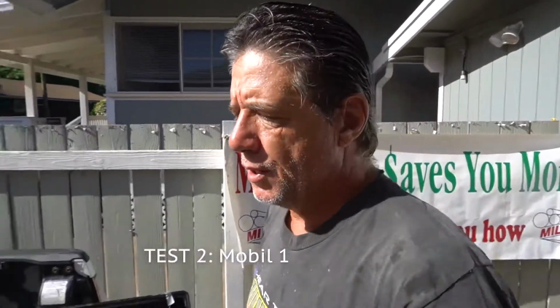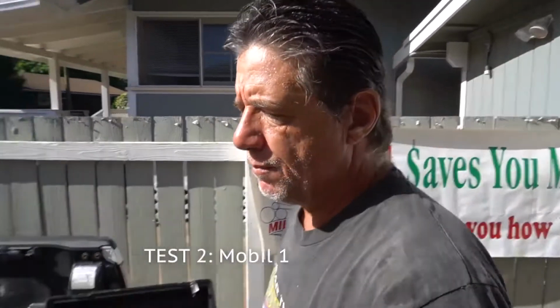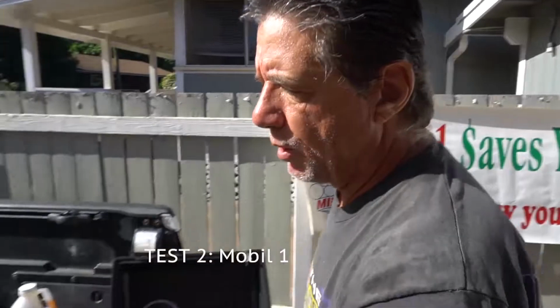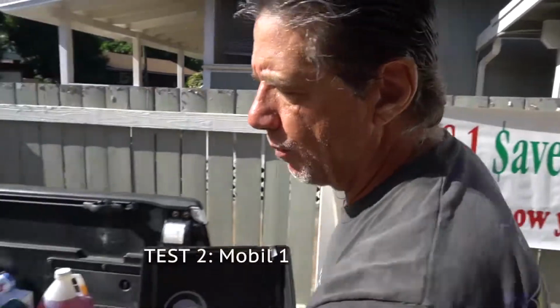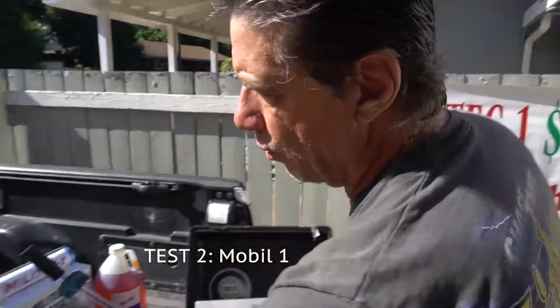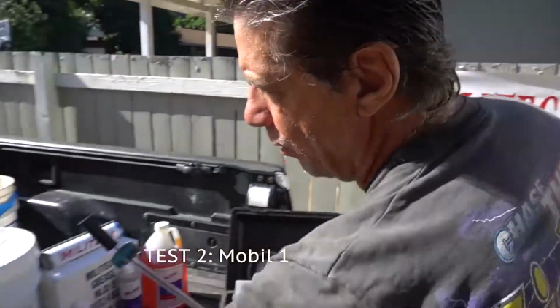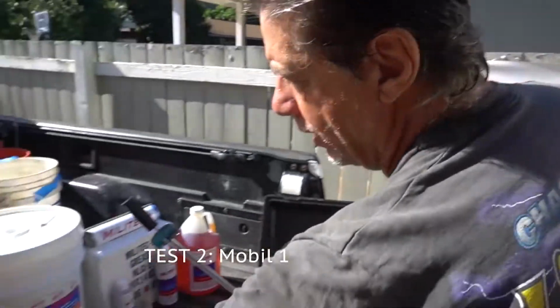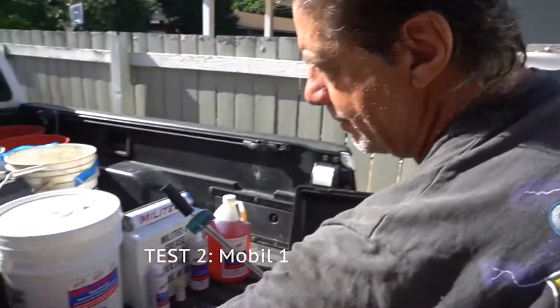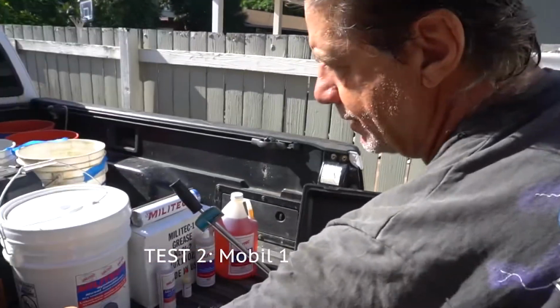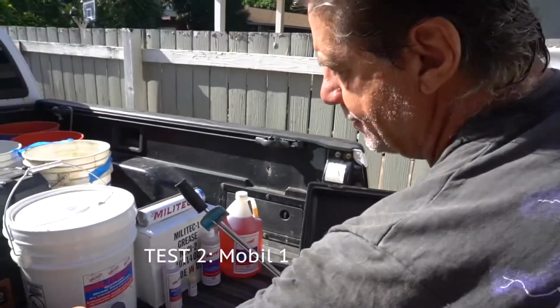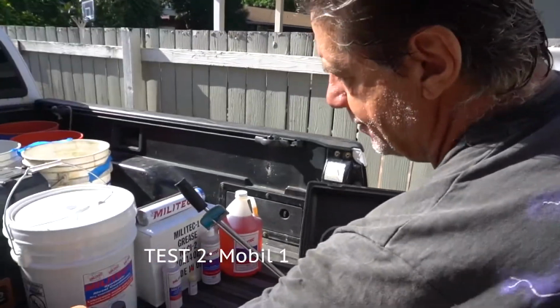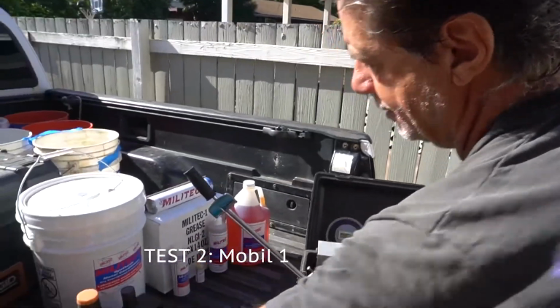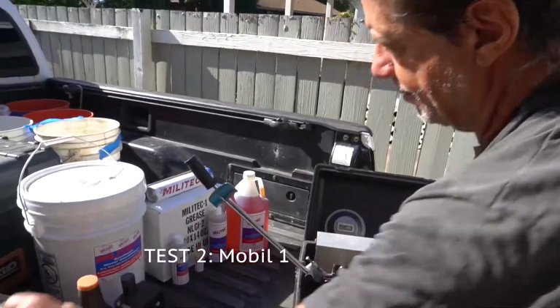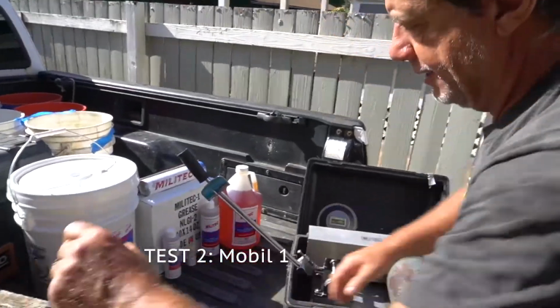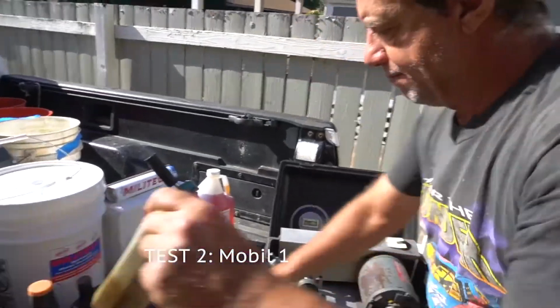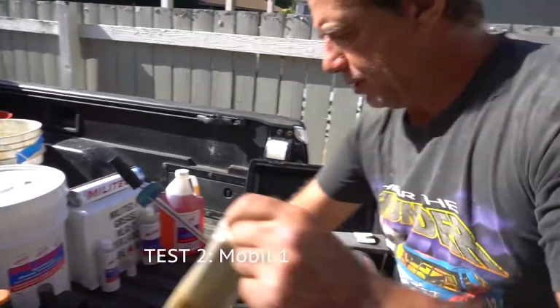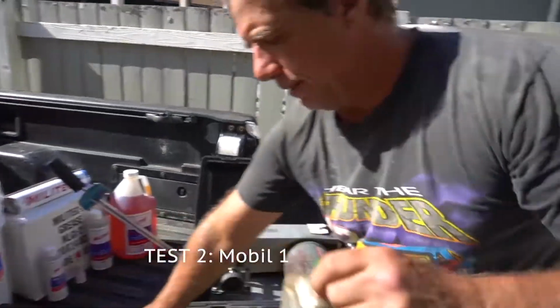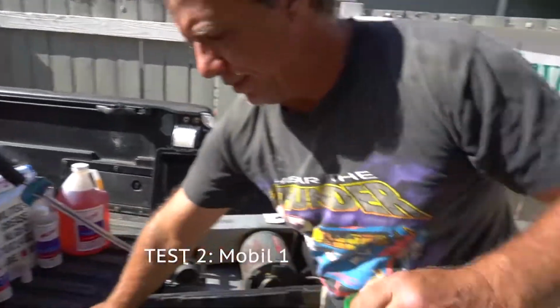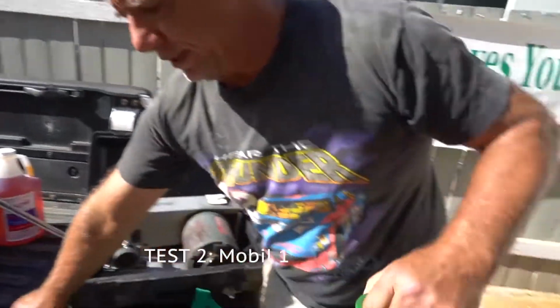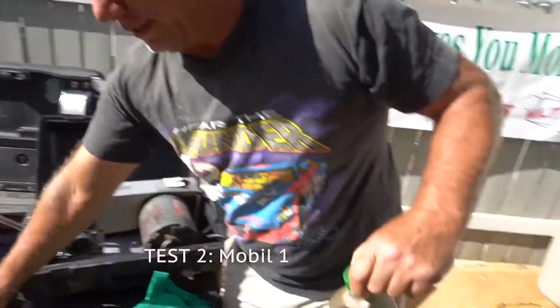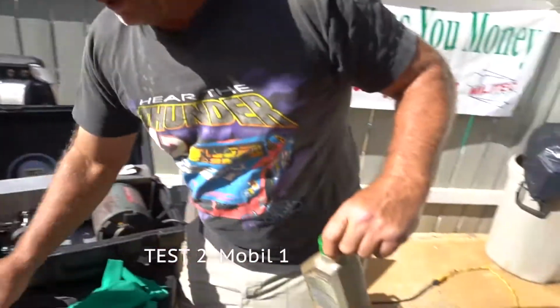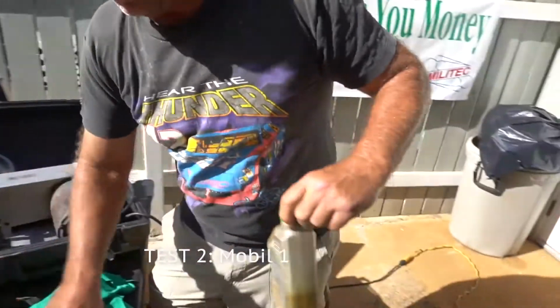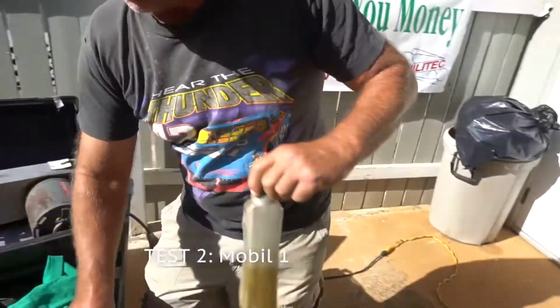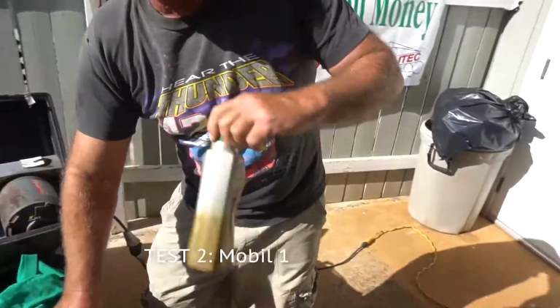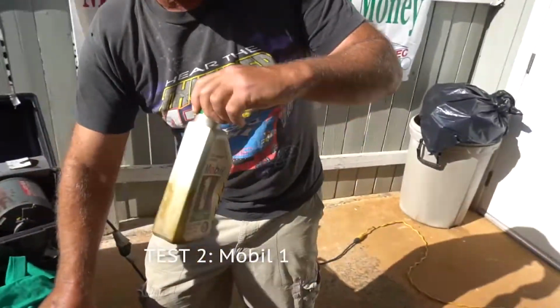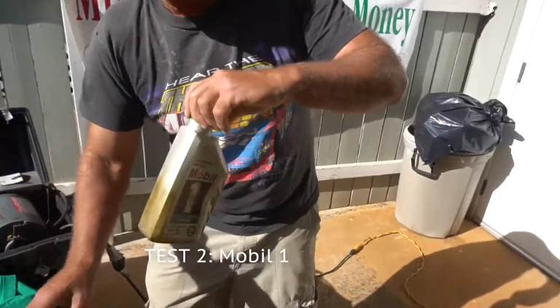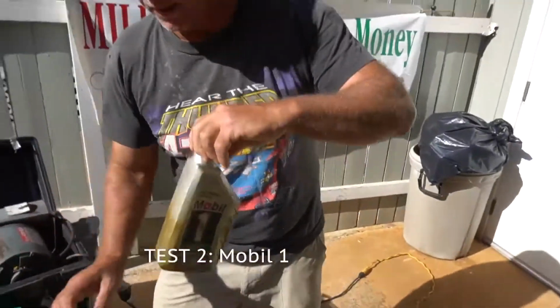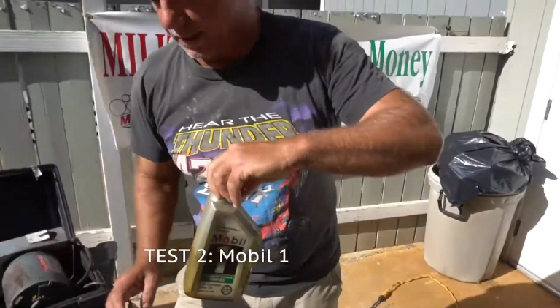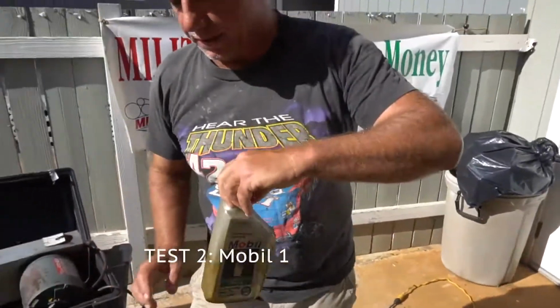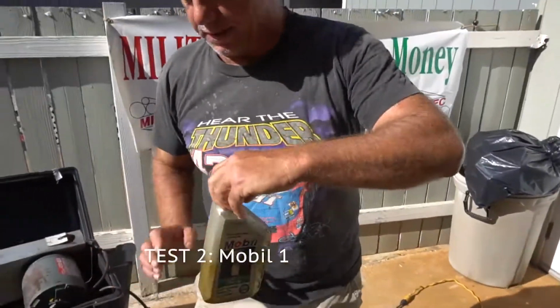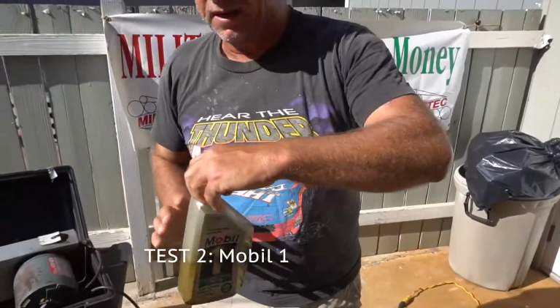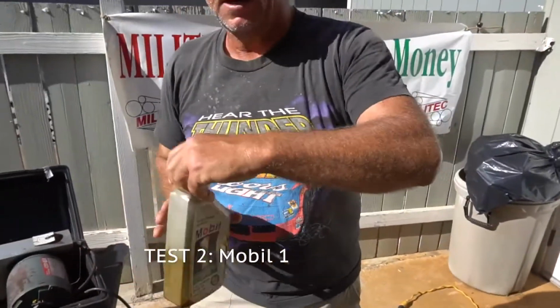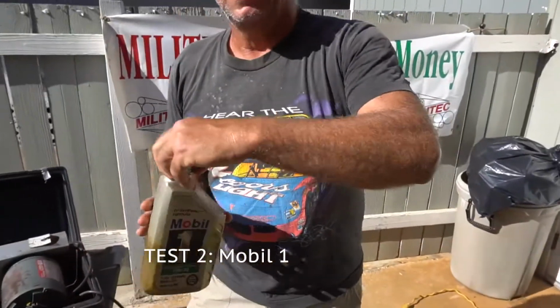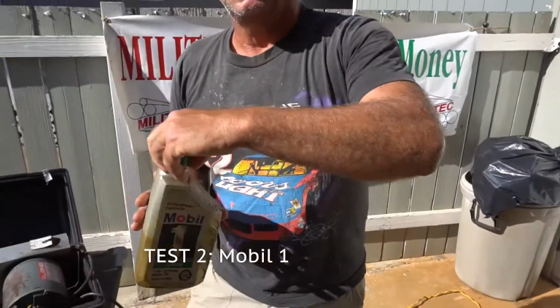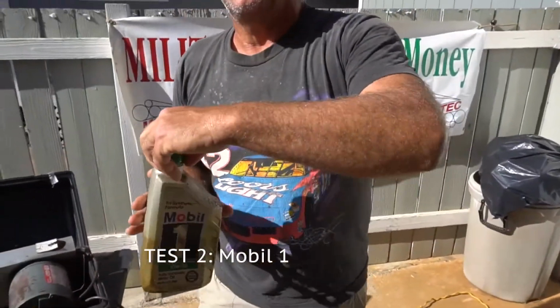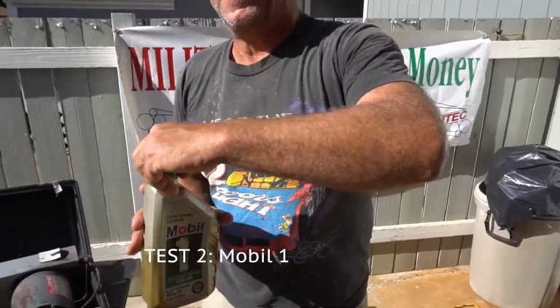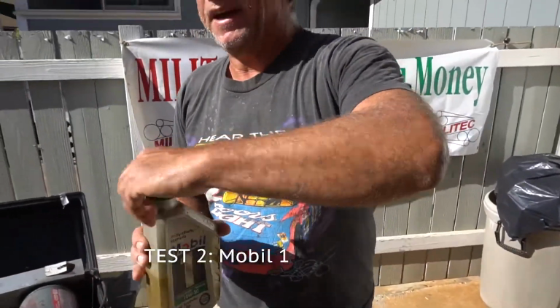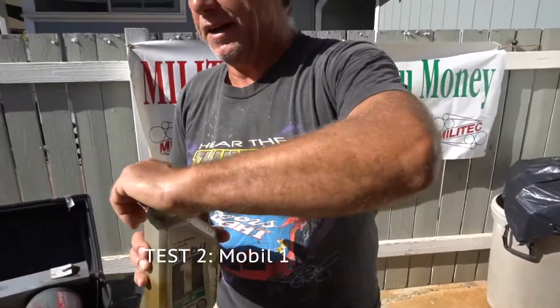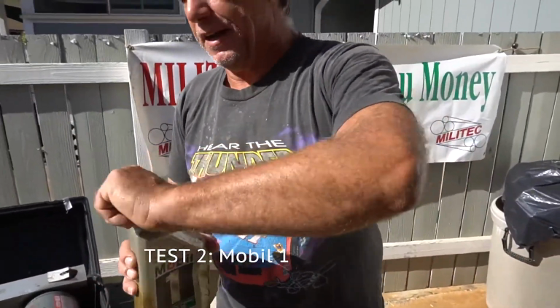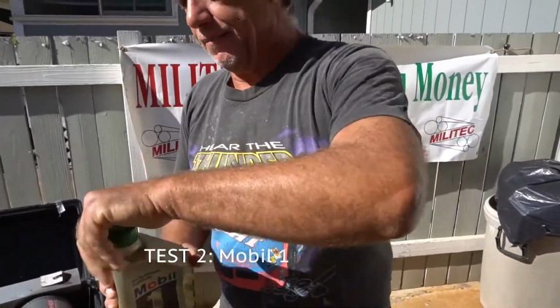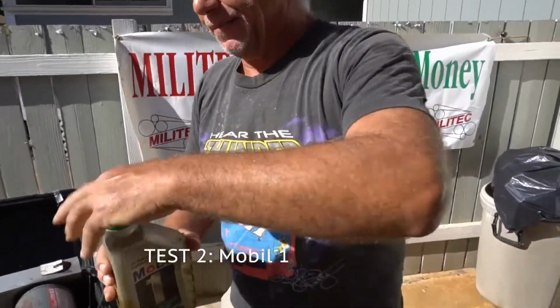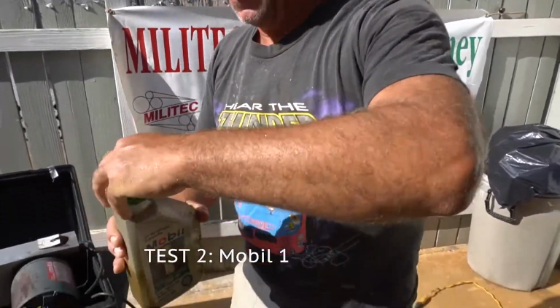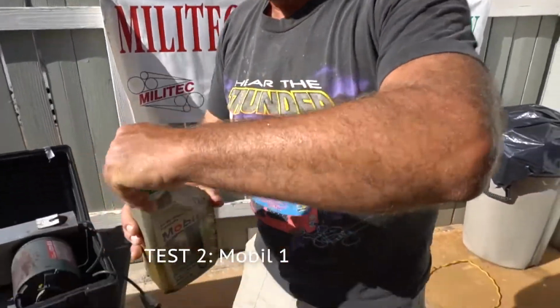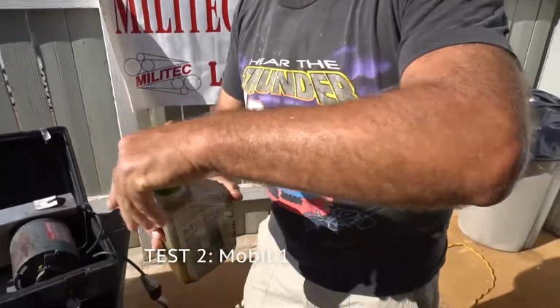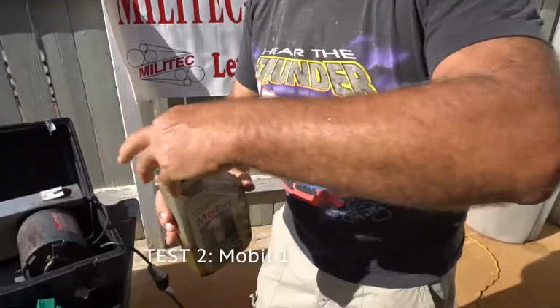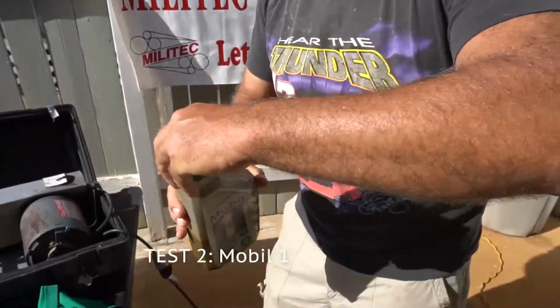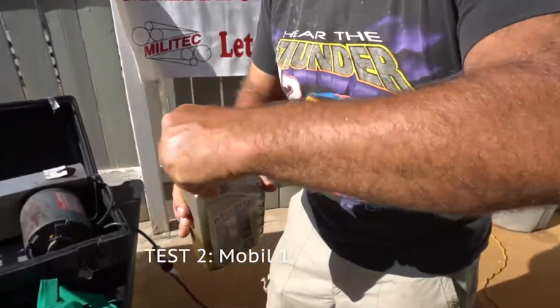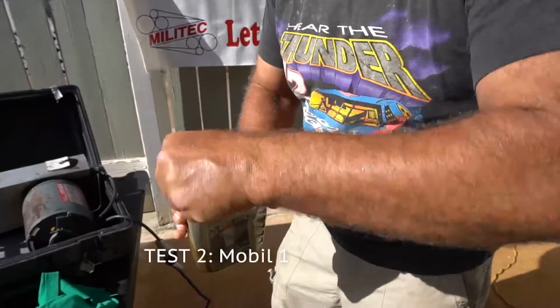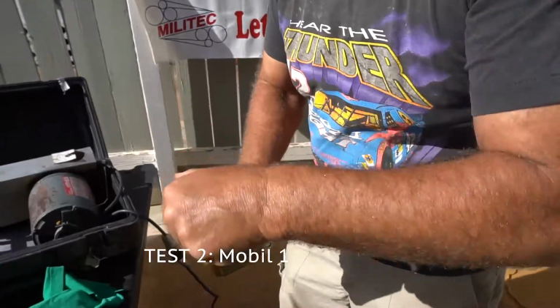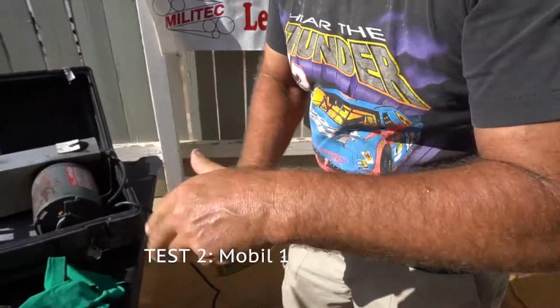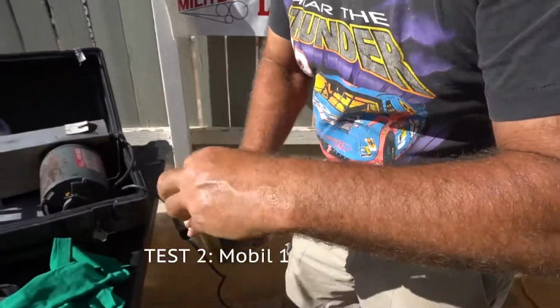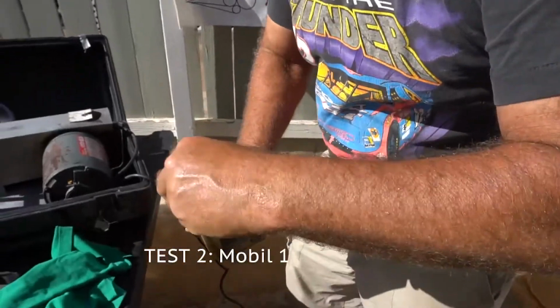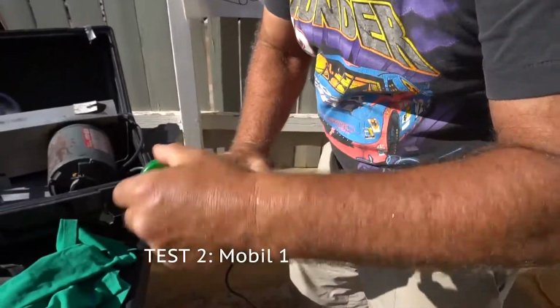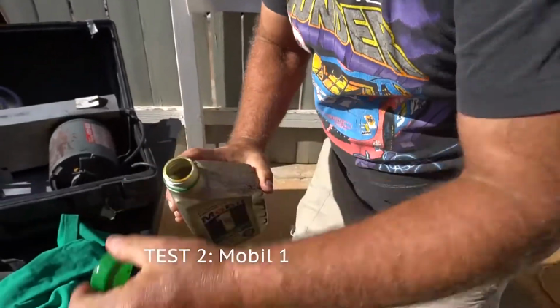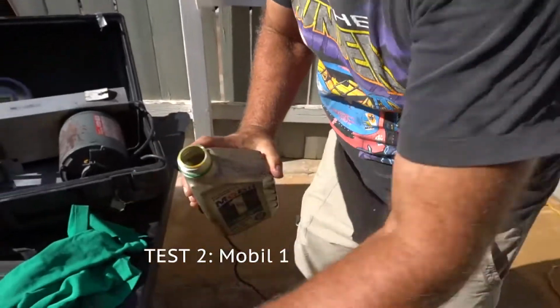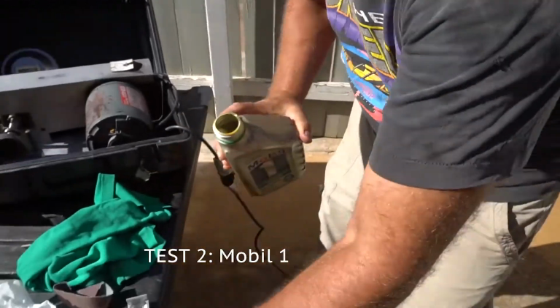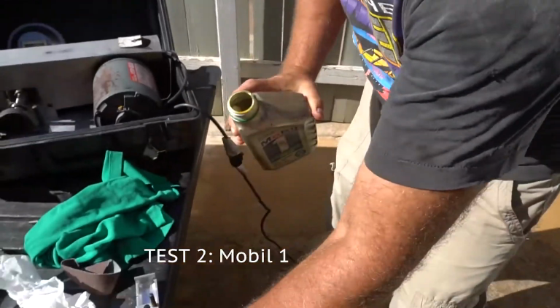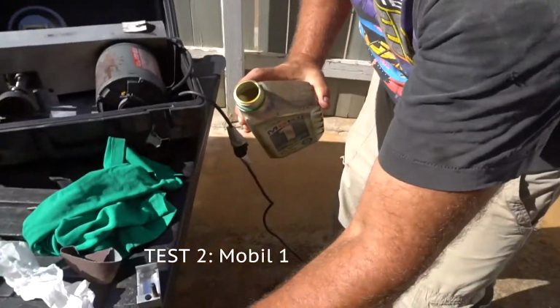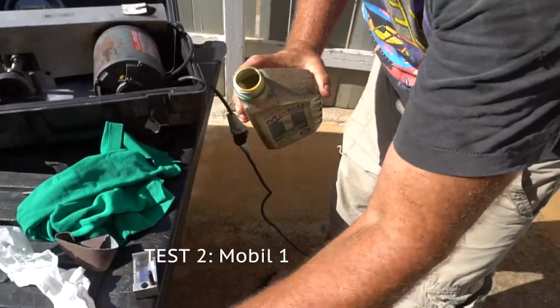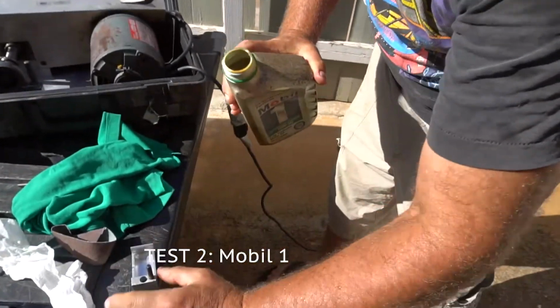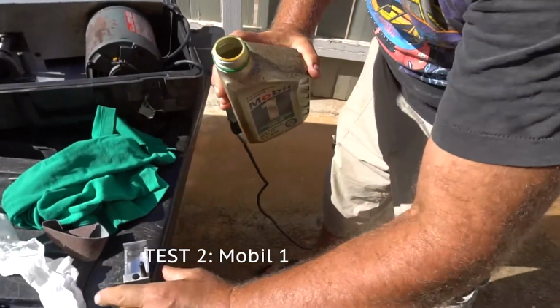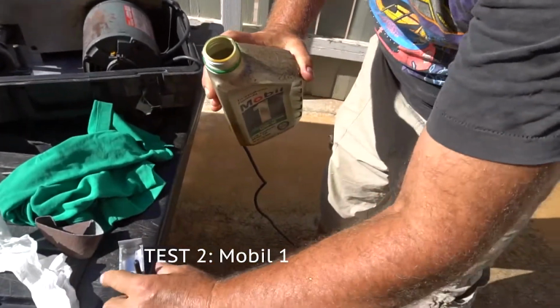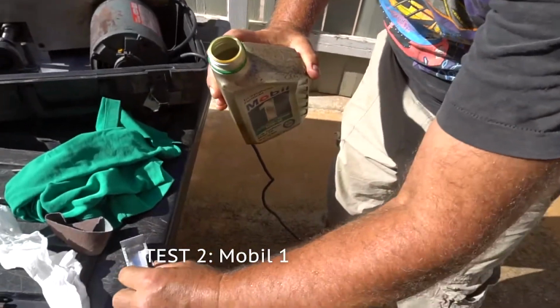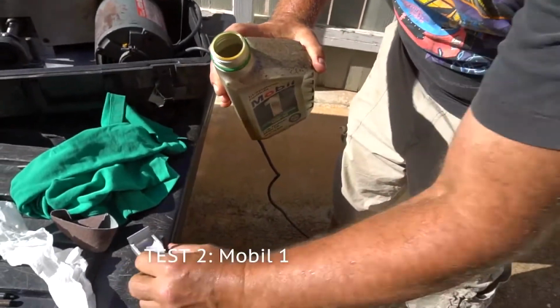The machine seized up under a torque of about 50 pounds of pressure. The next one I'm going to try is Mobile One, because it's a great primary synthetic lubricant that has a lot of great claims. It's the original synthetic.